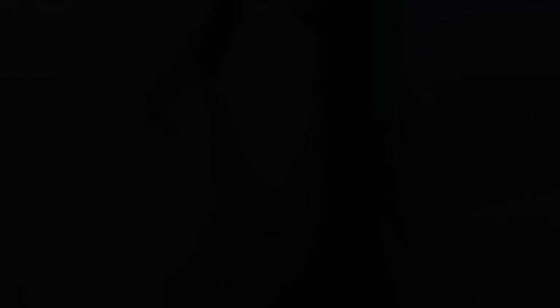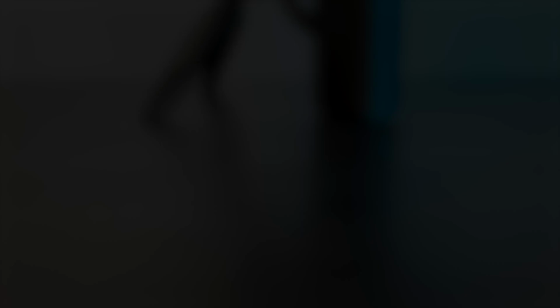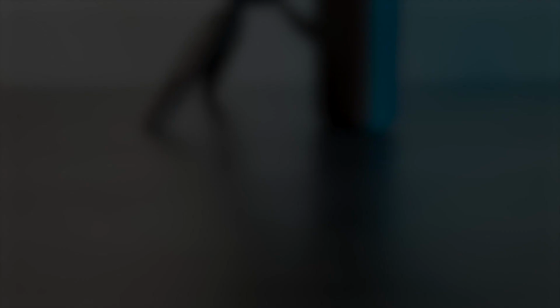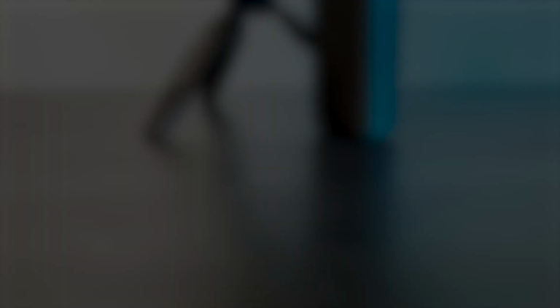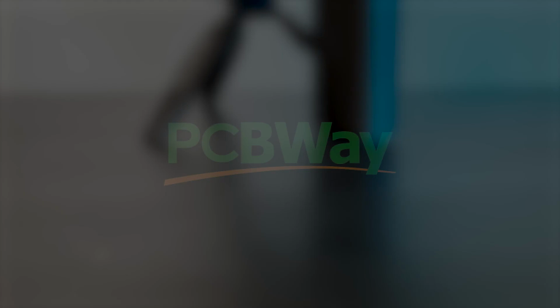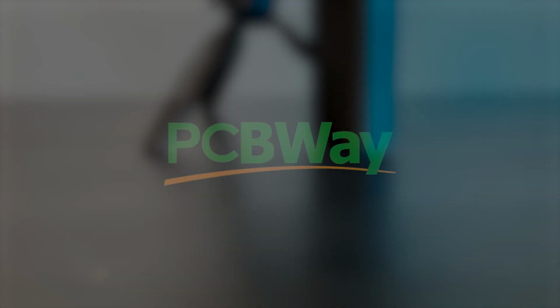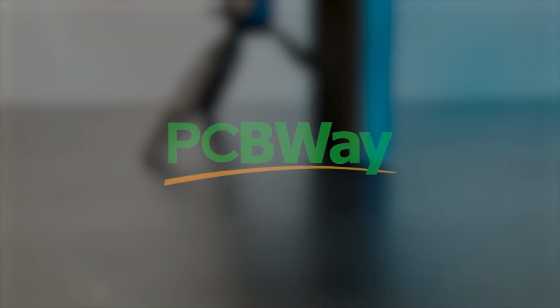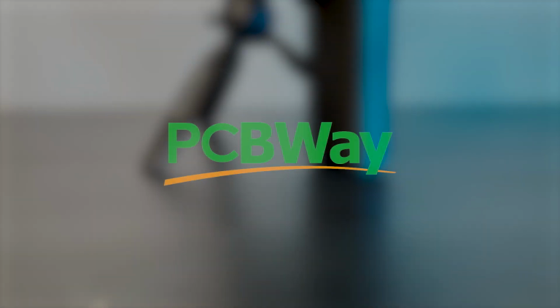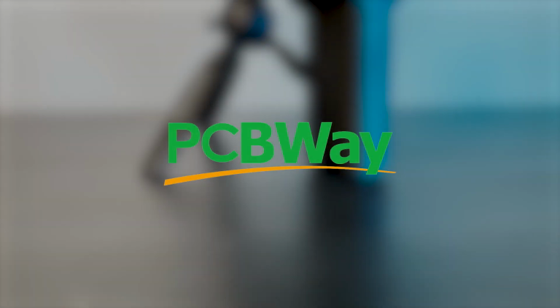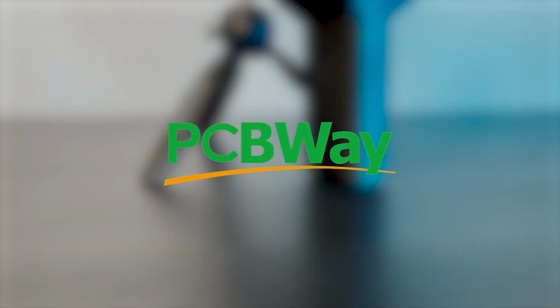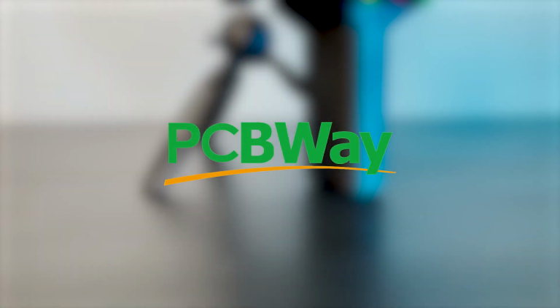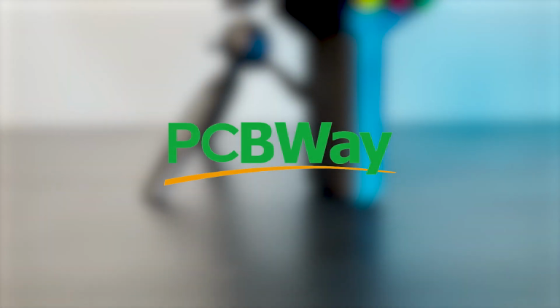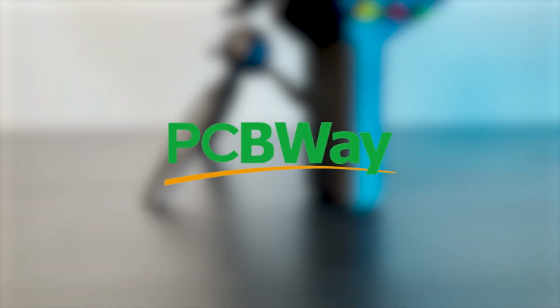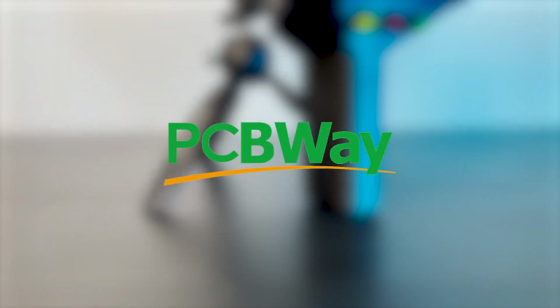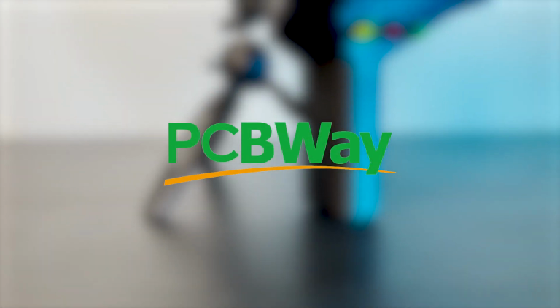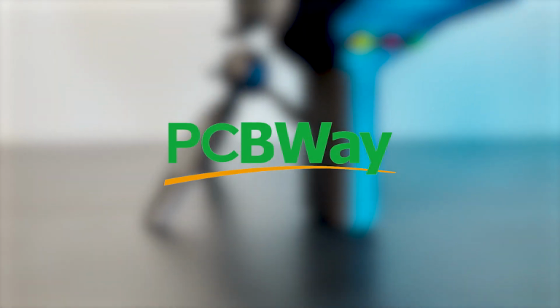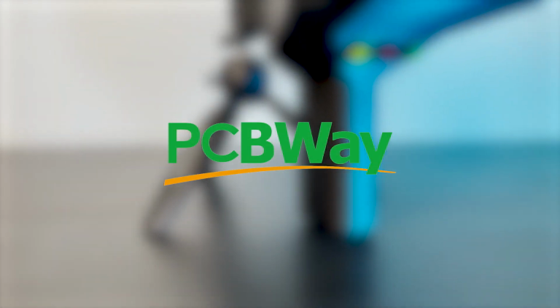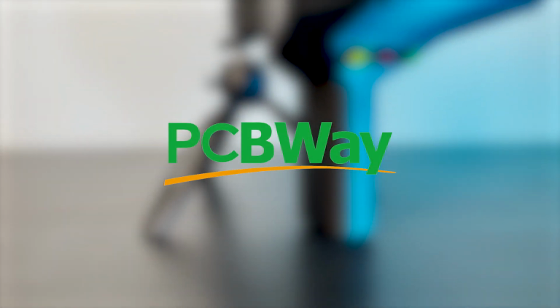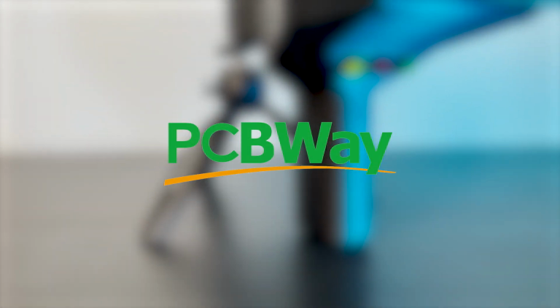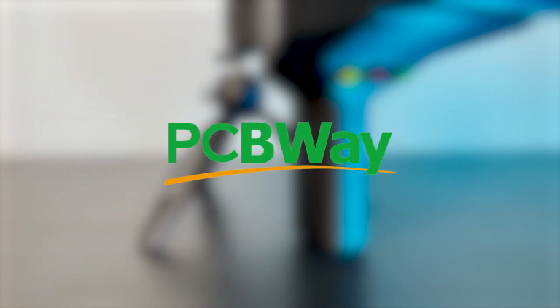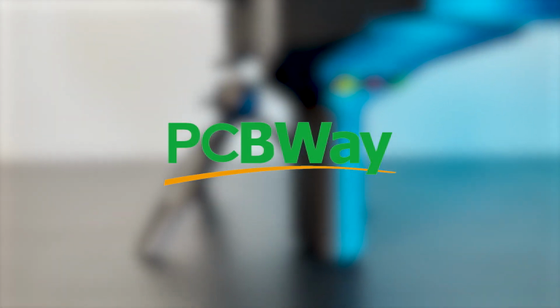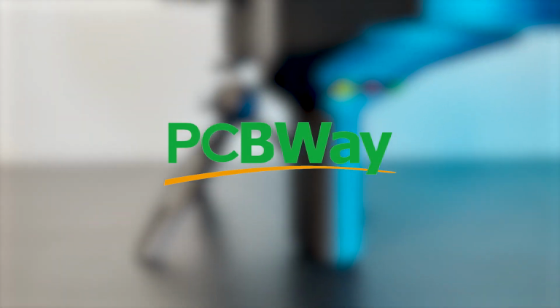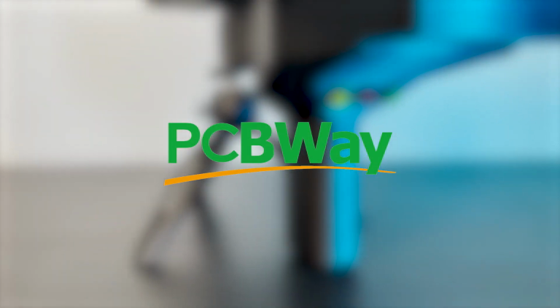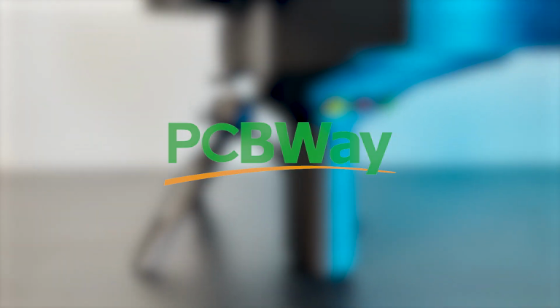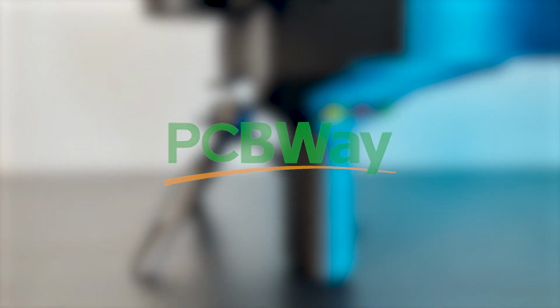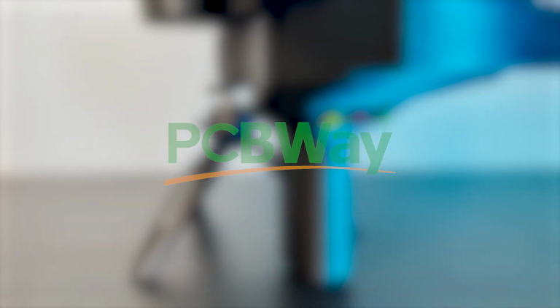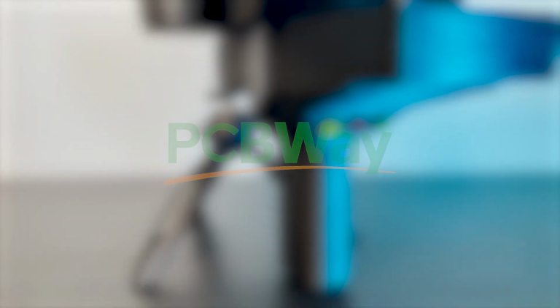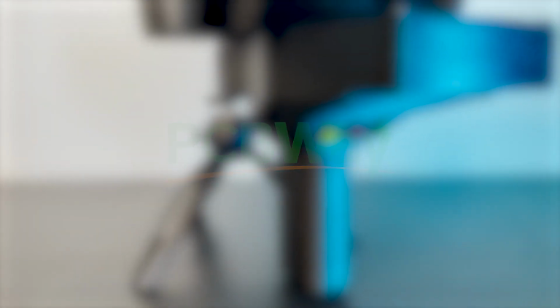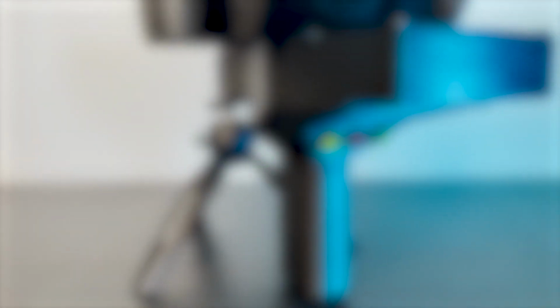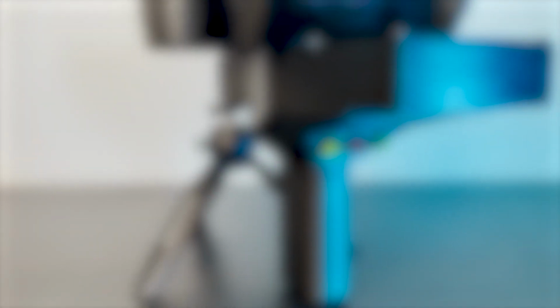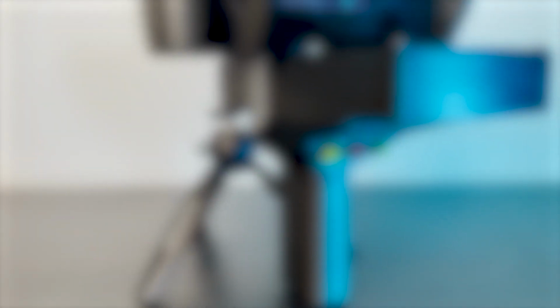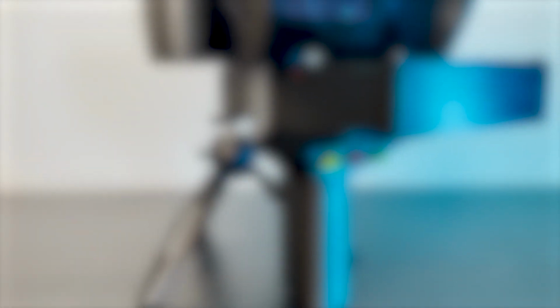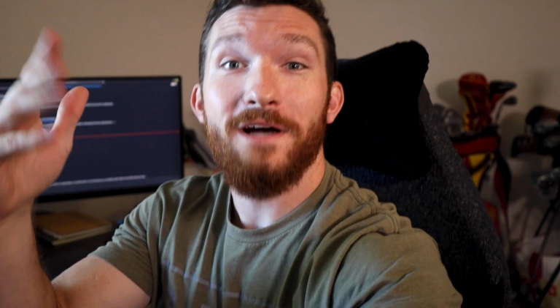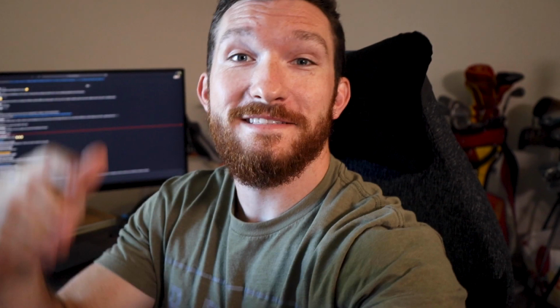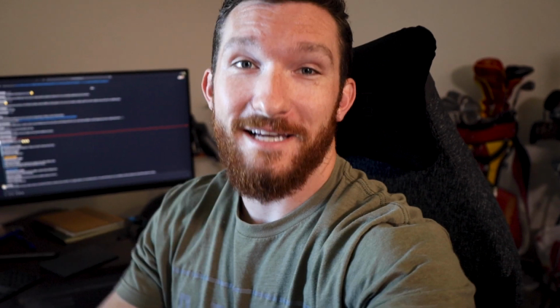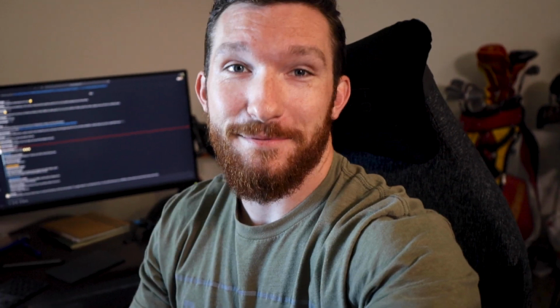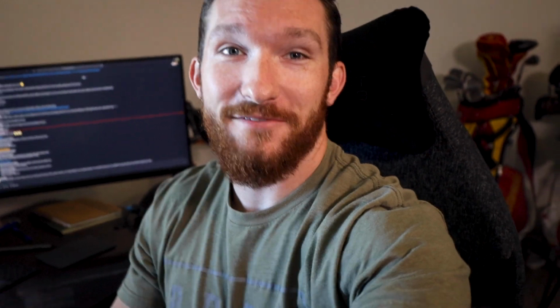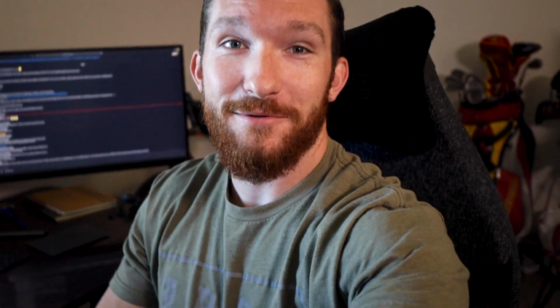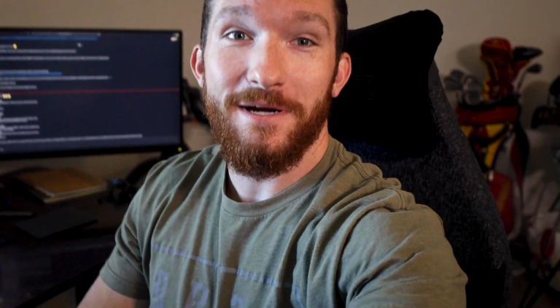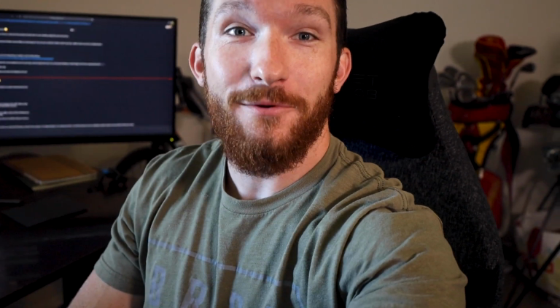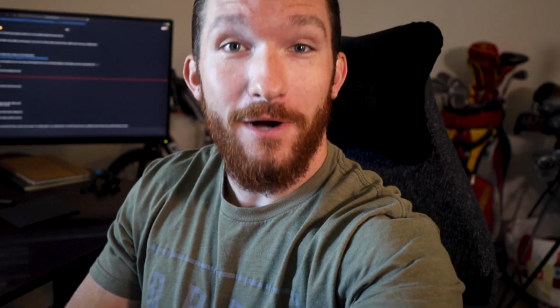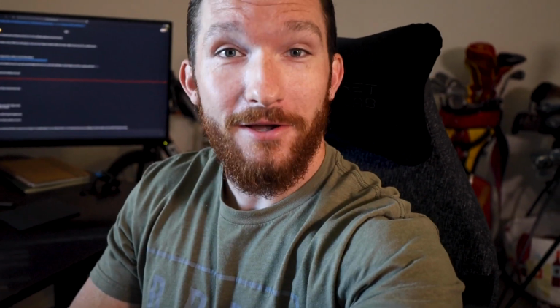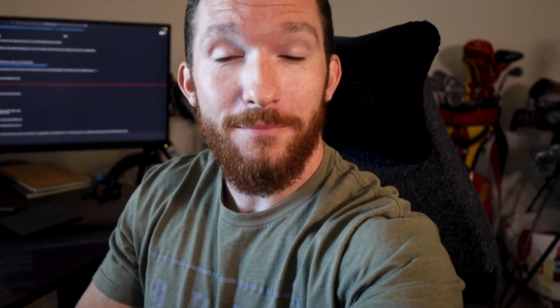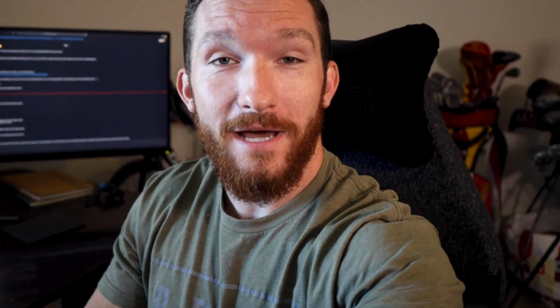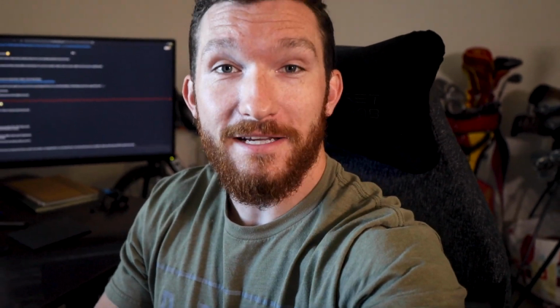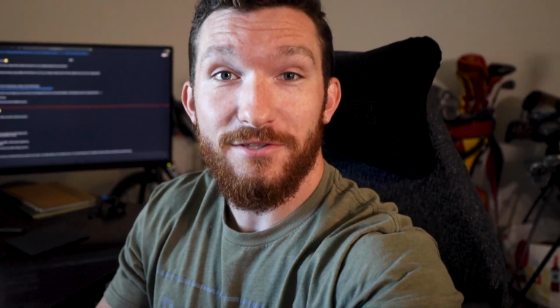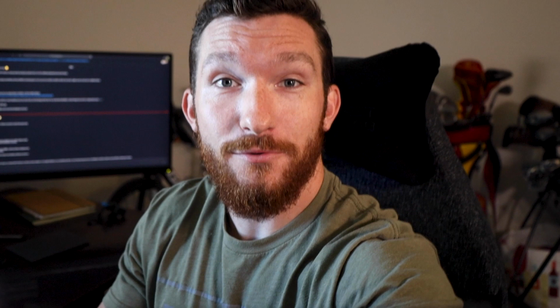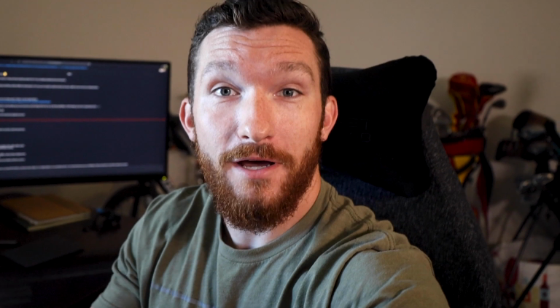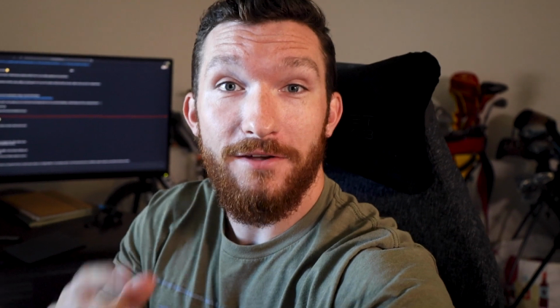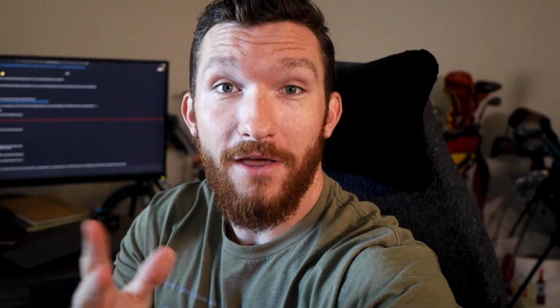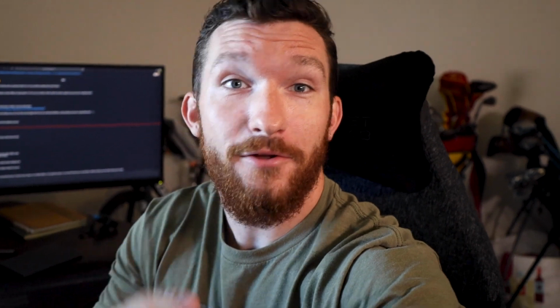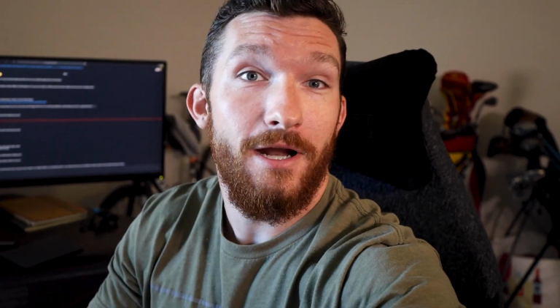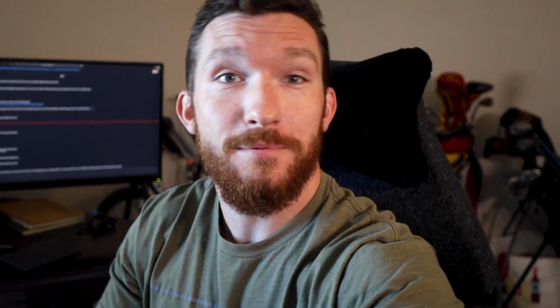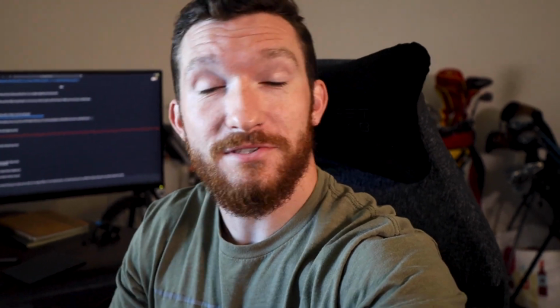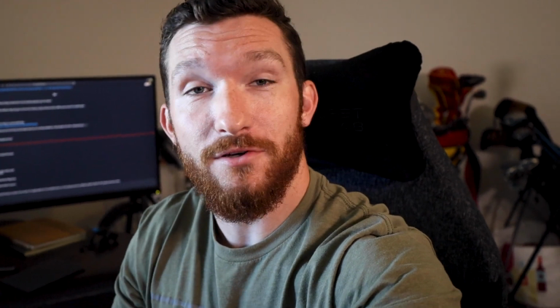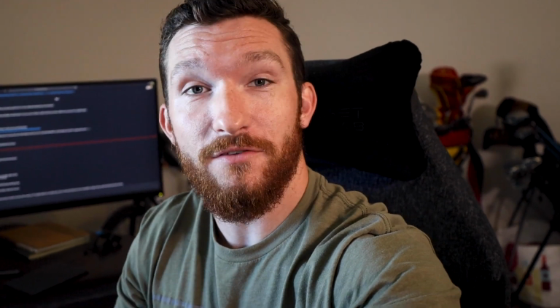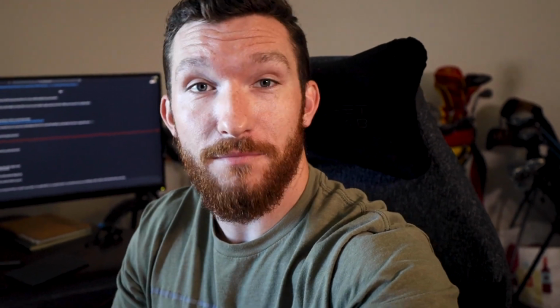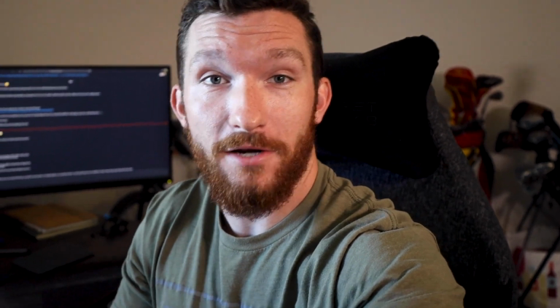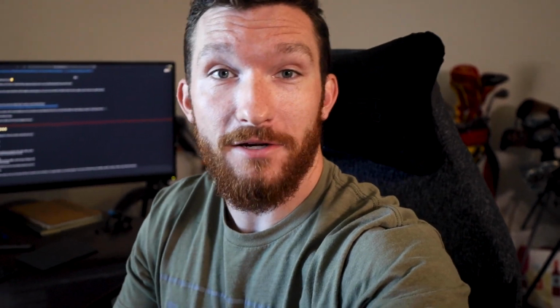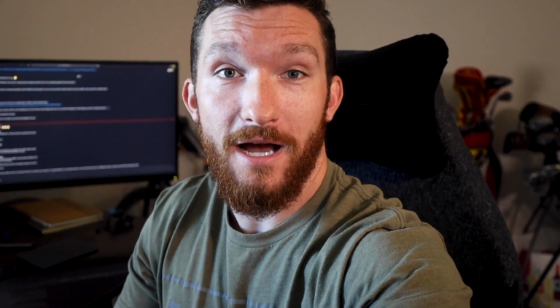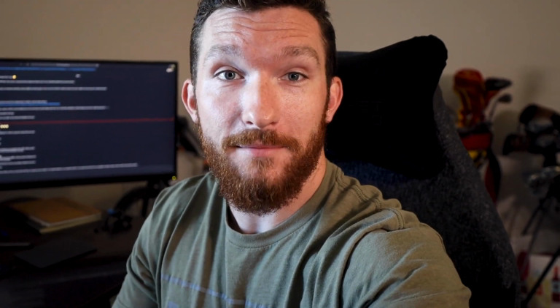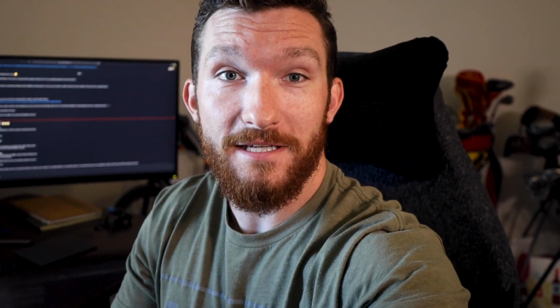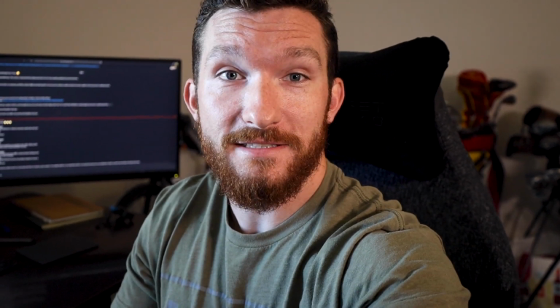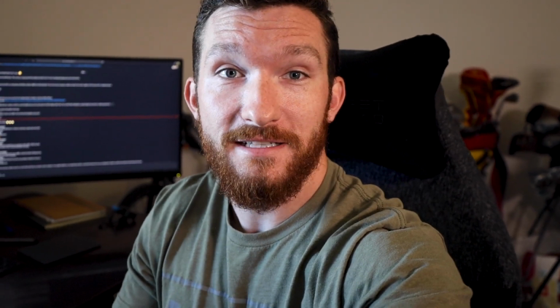This video is sponsored by PCBWay. More on that later. What's up everybody, welcome back to another episode of Modern Hobbyist.